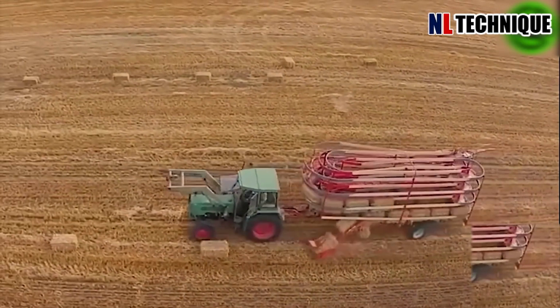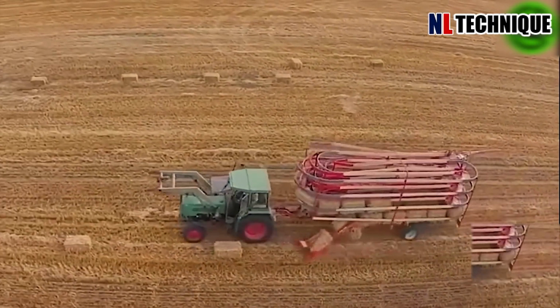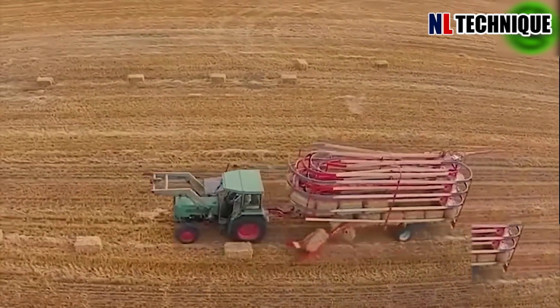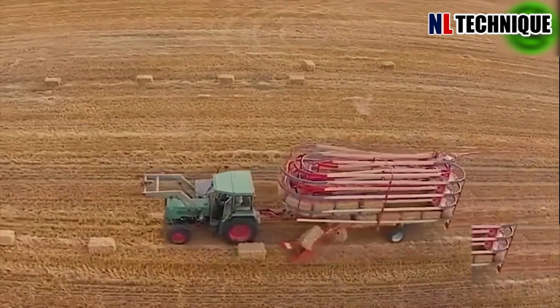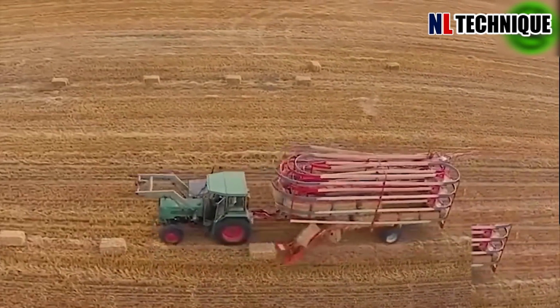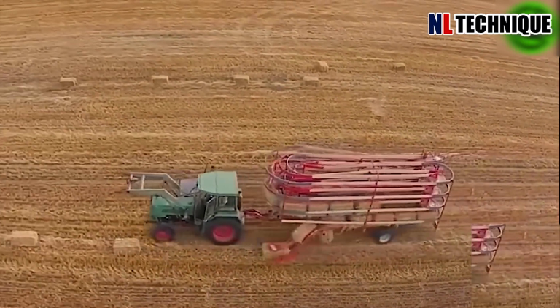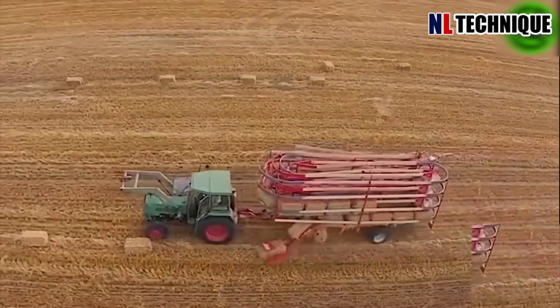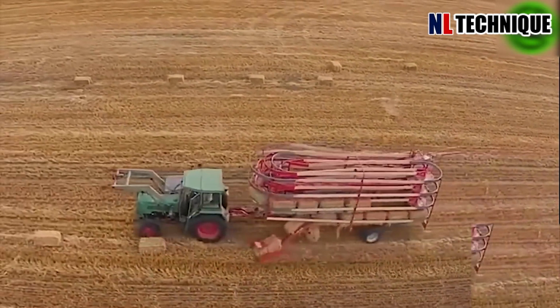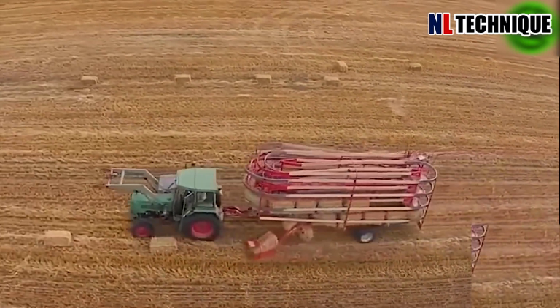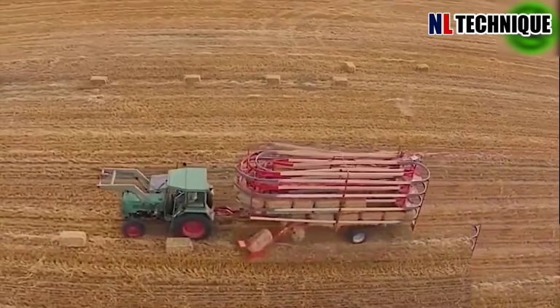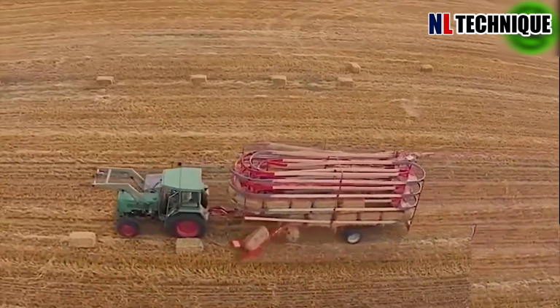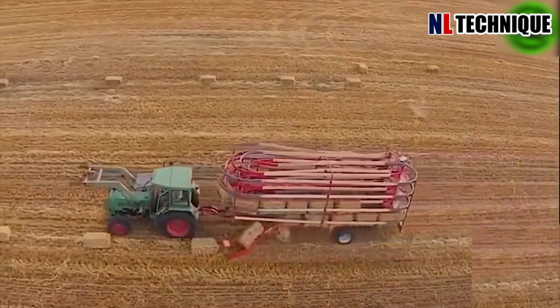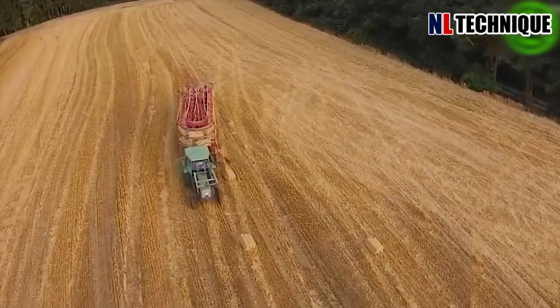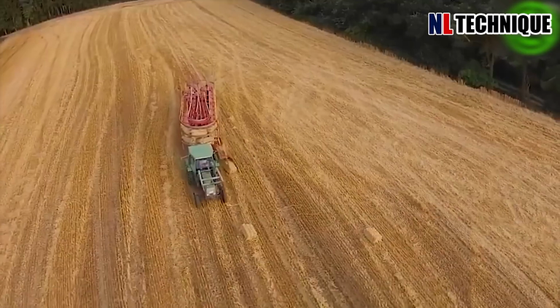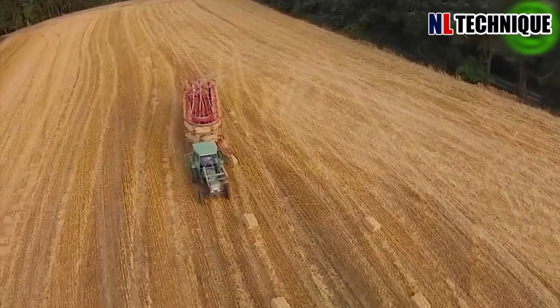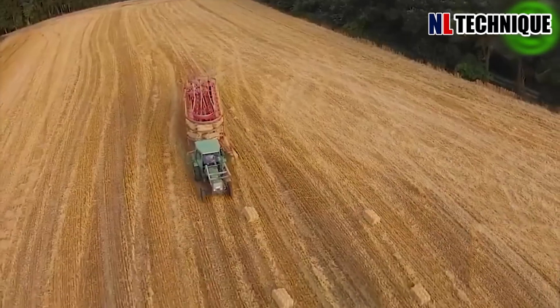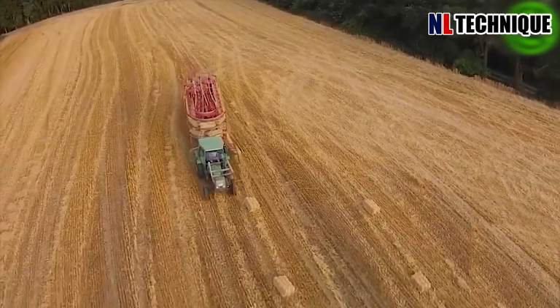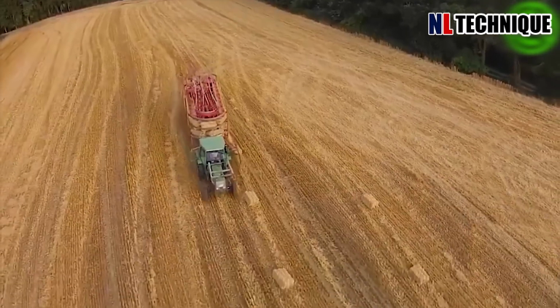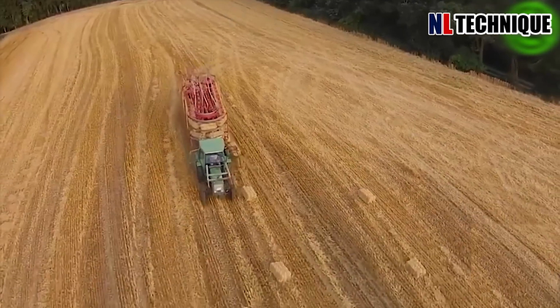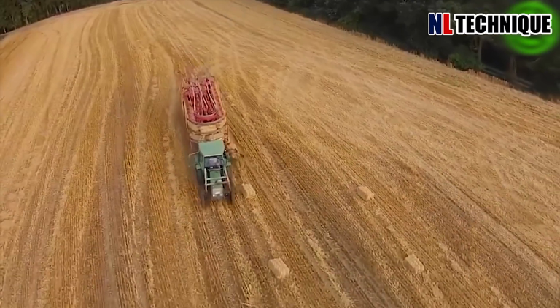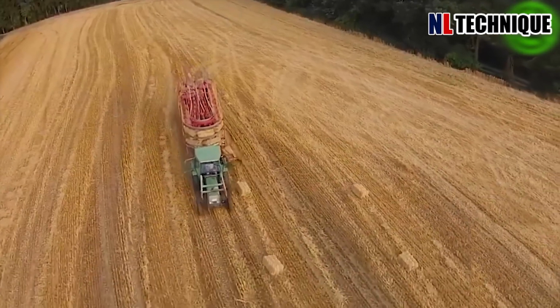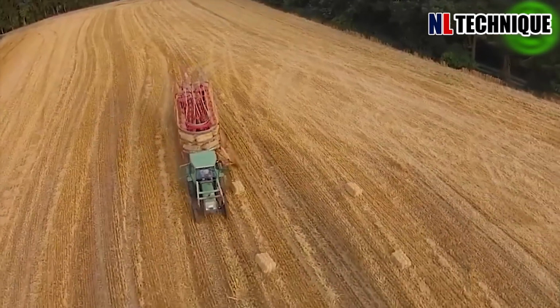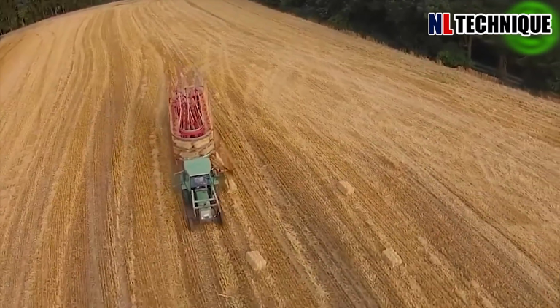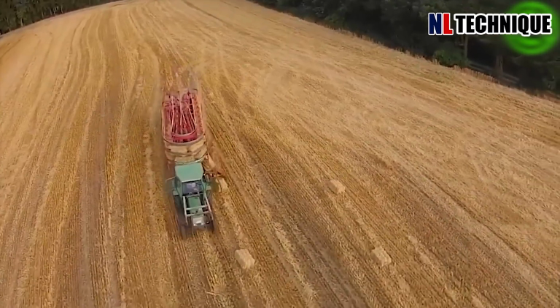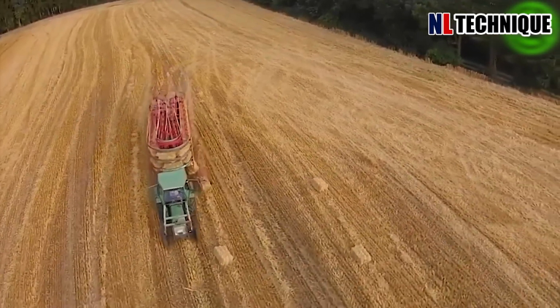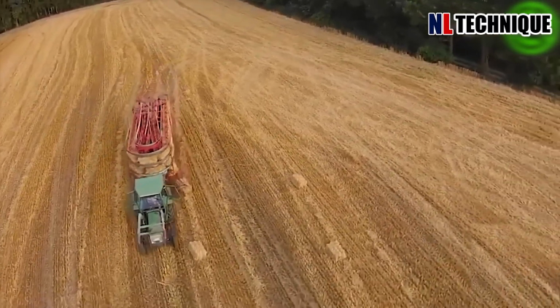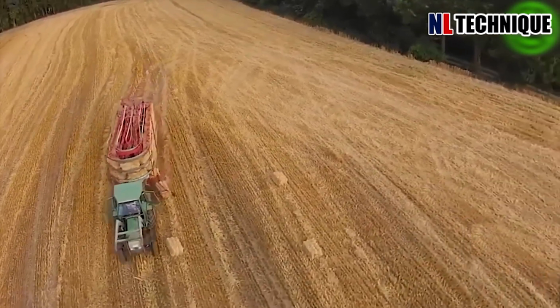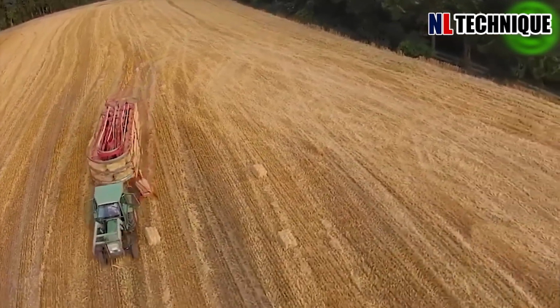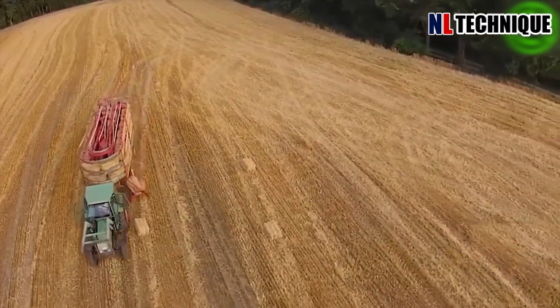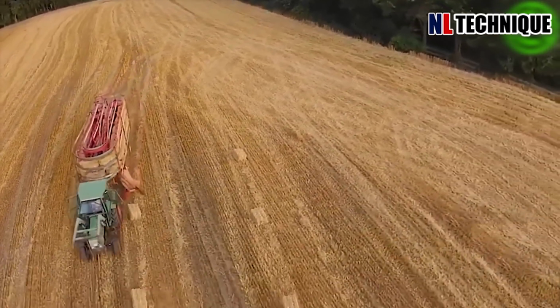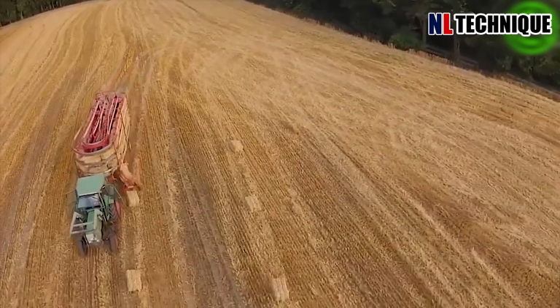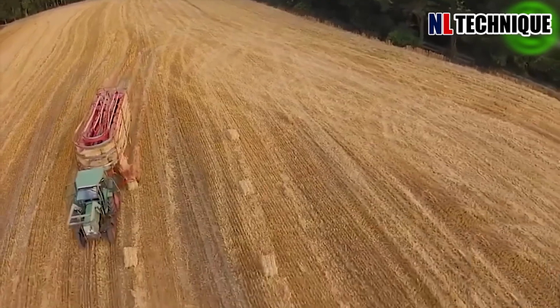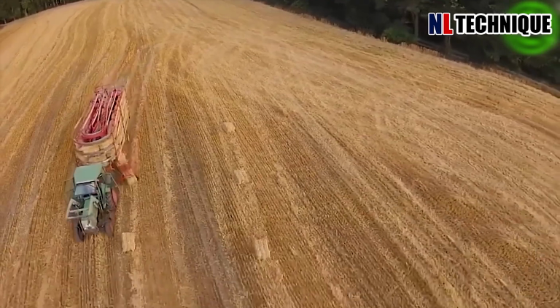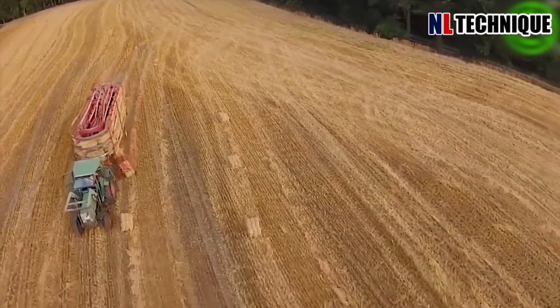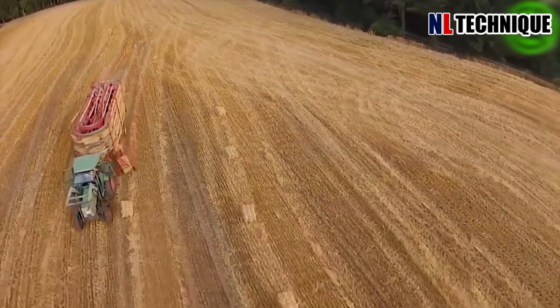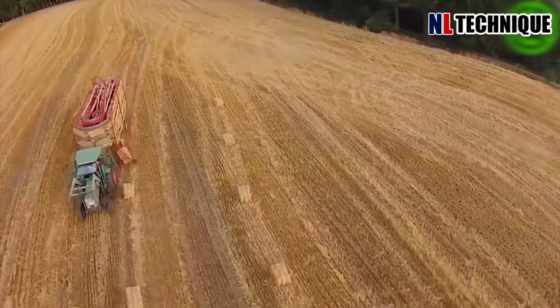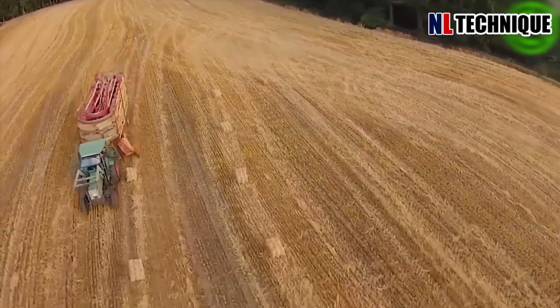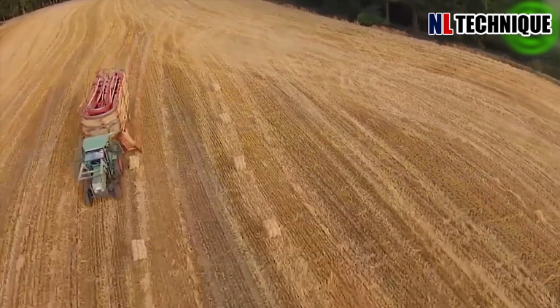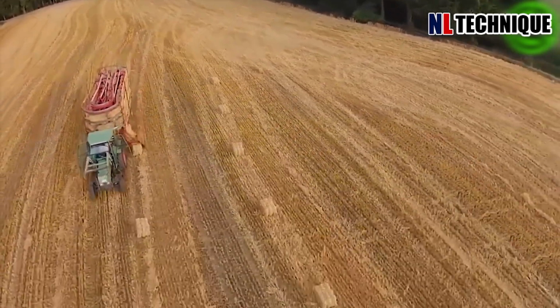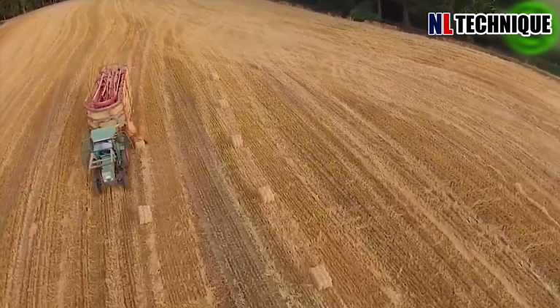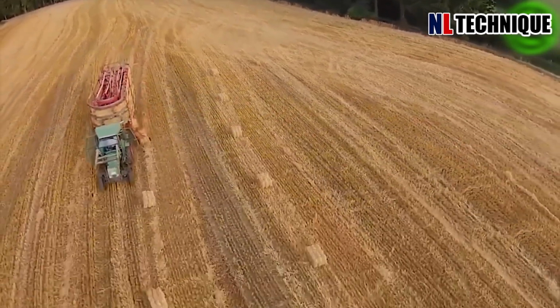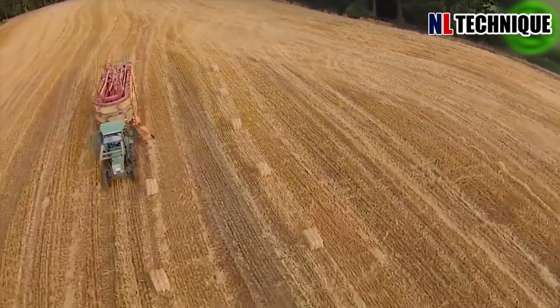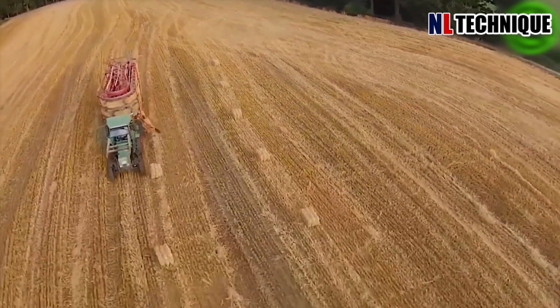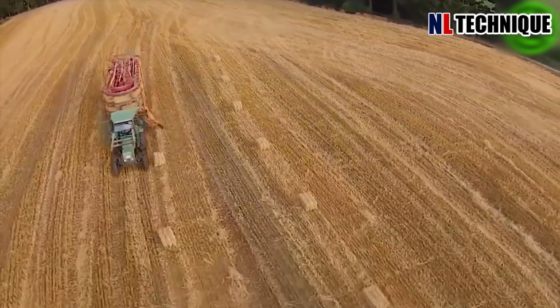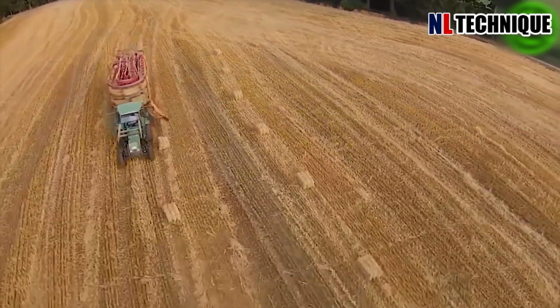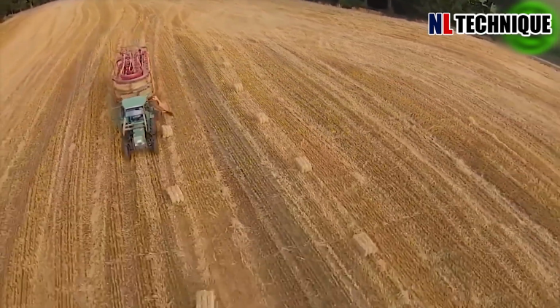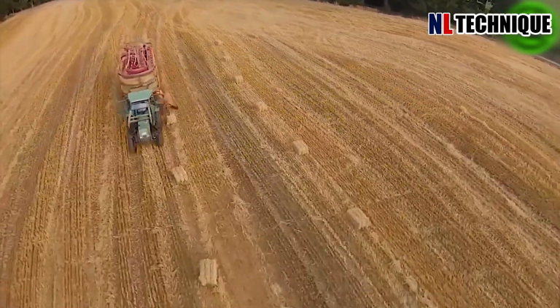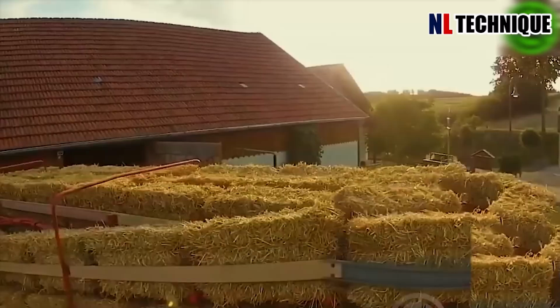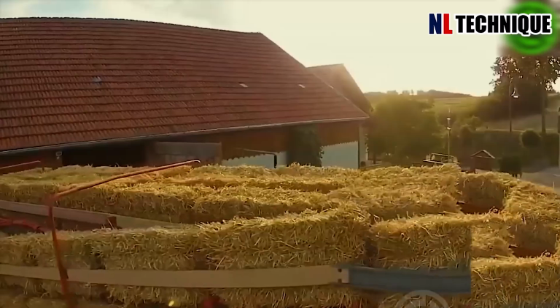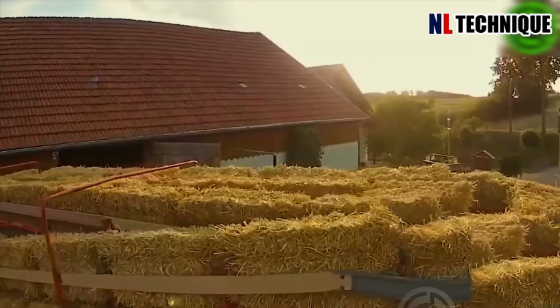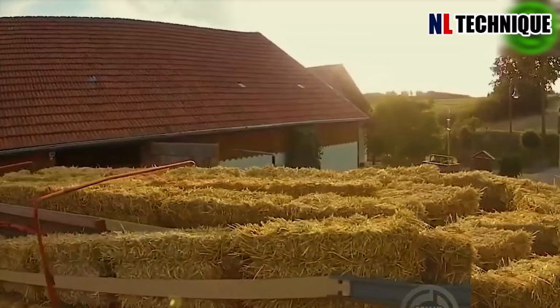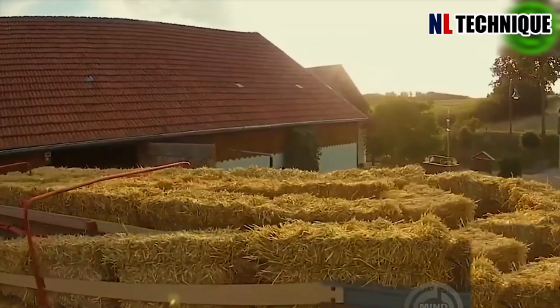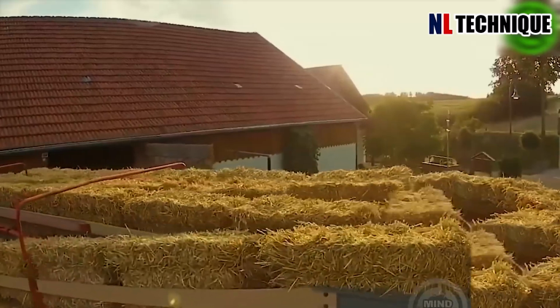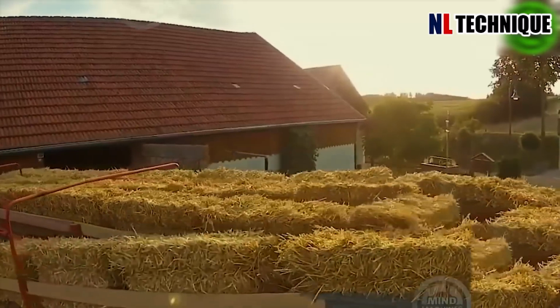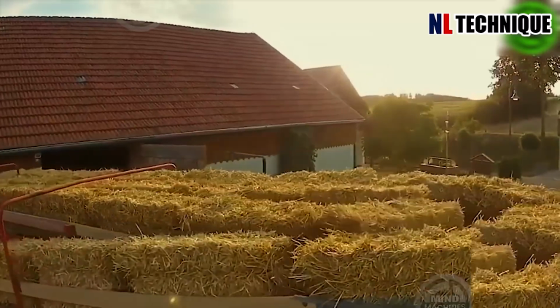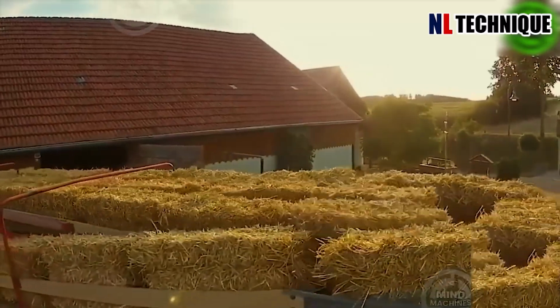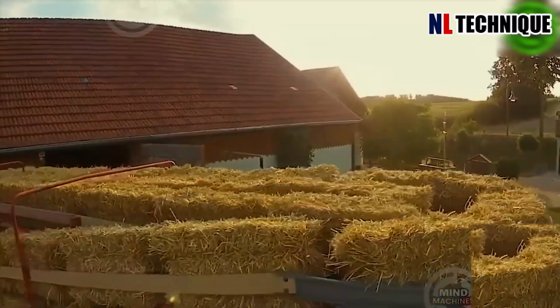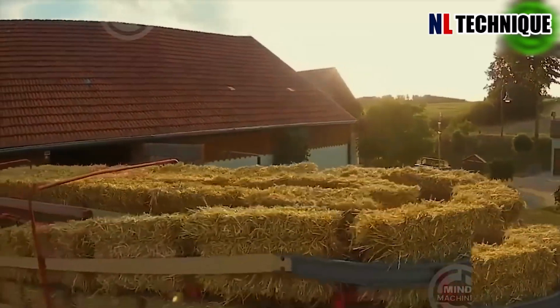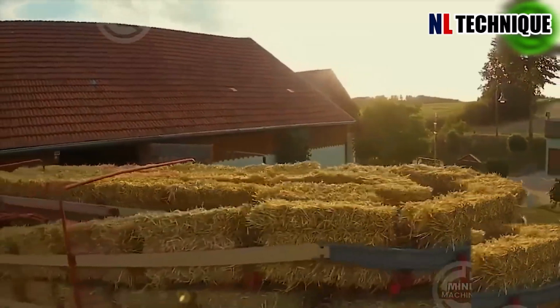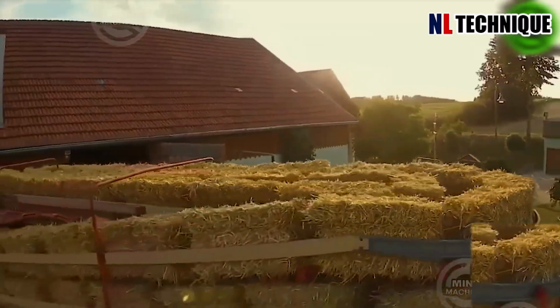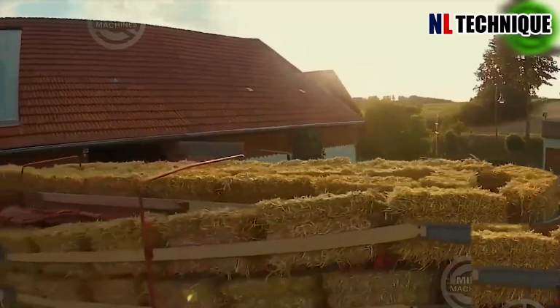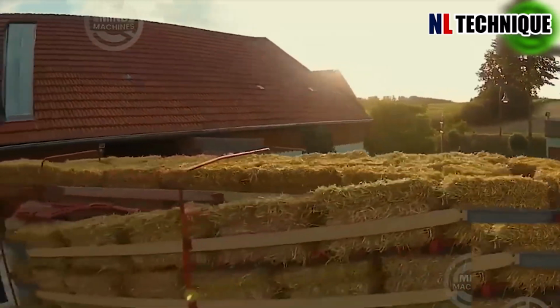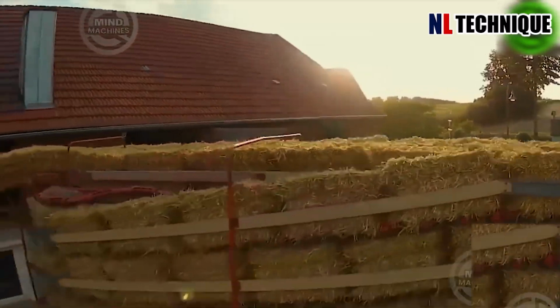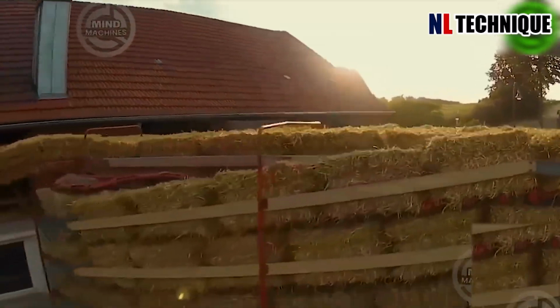This machine is picking up hay and neatly stacking it onto the trailer. Farmers will then transport the bales to the drying areas.